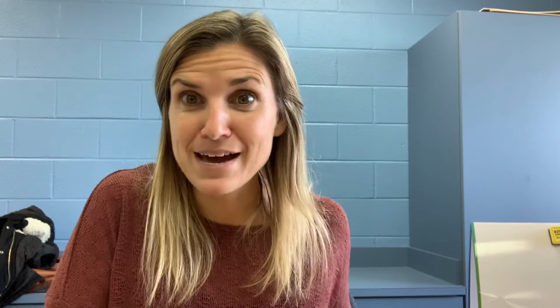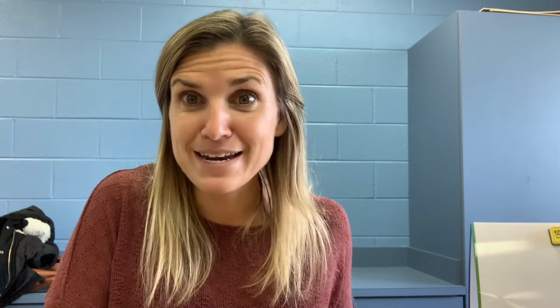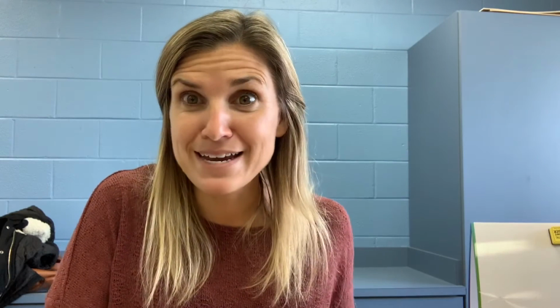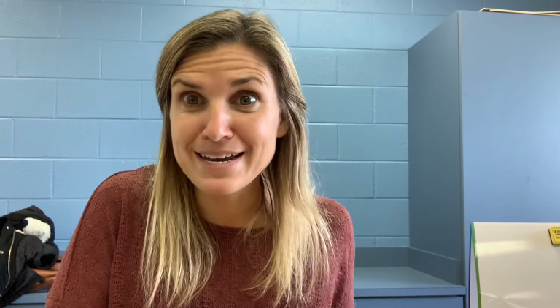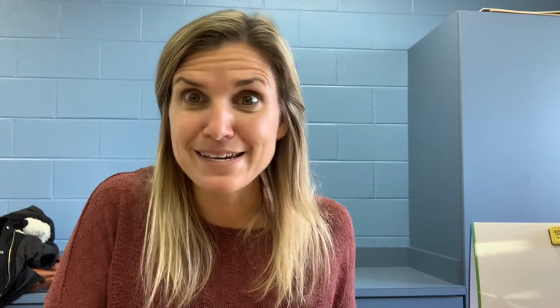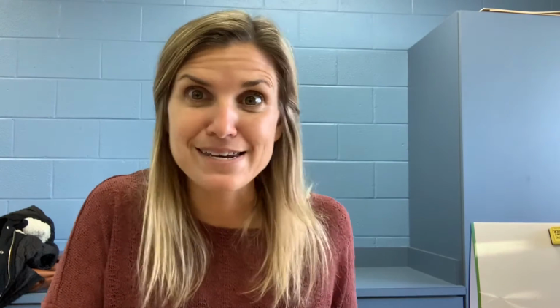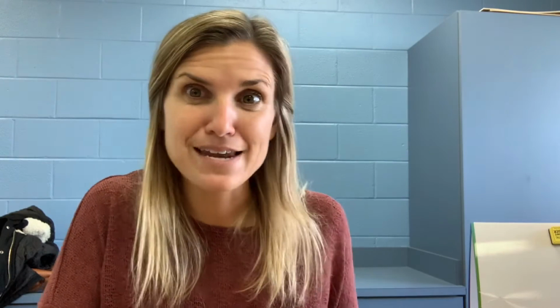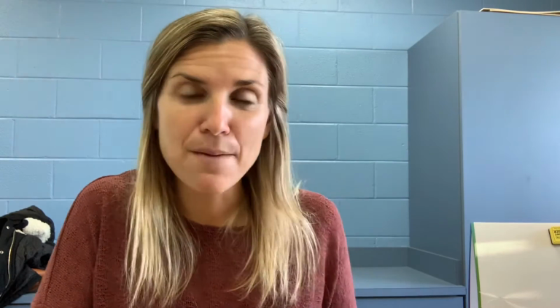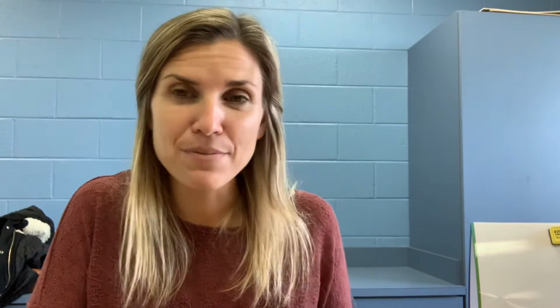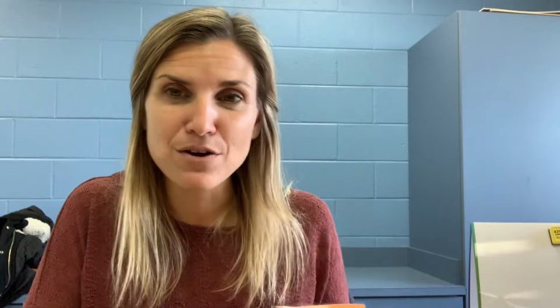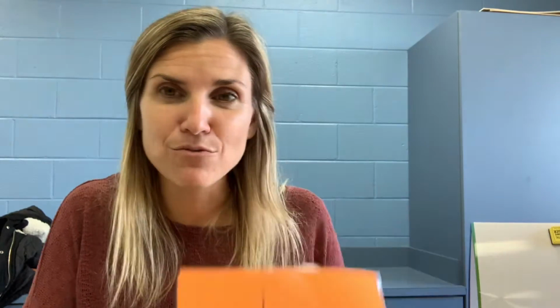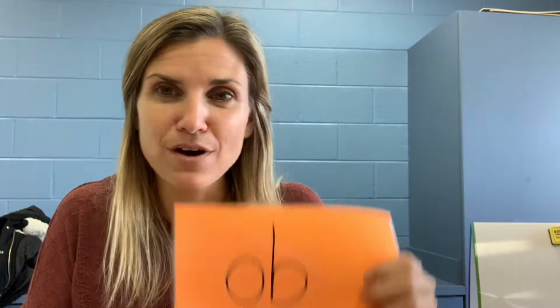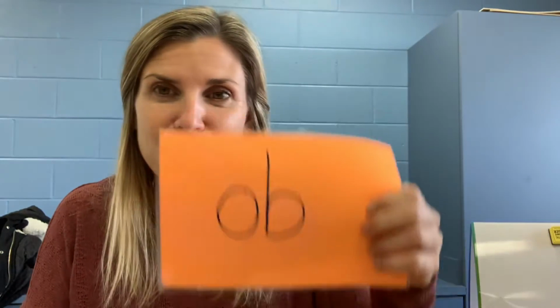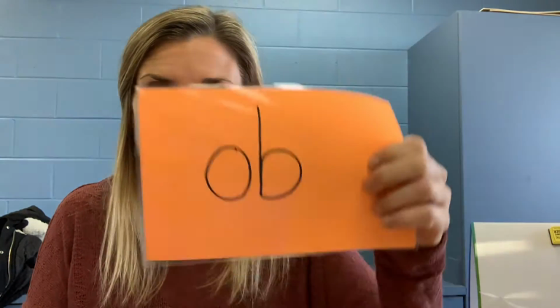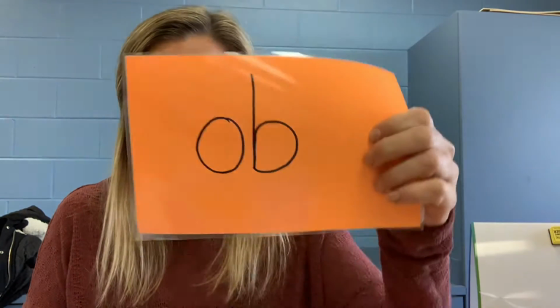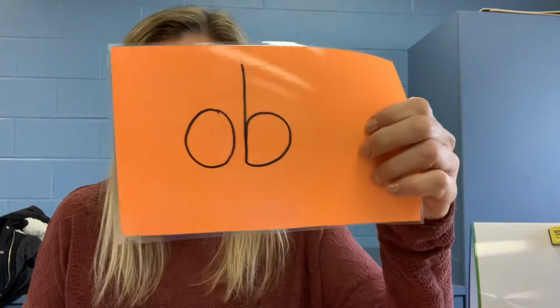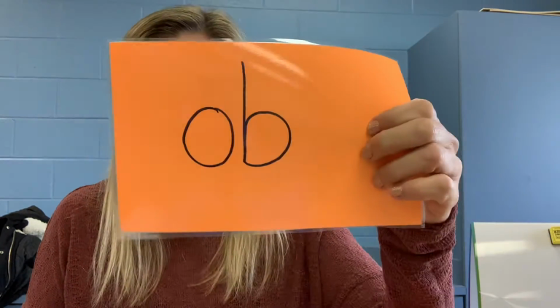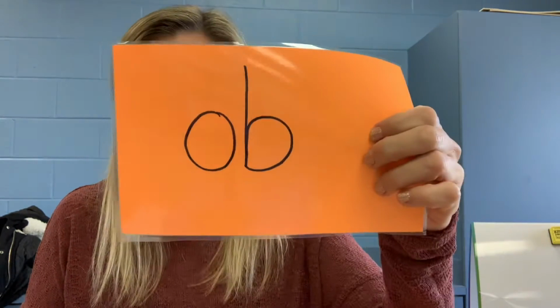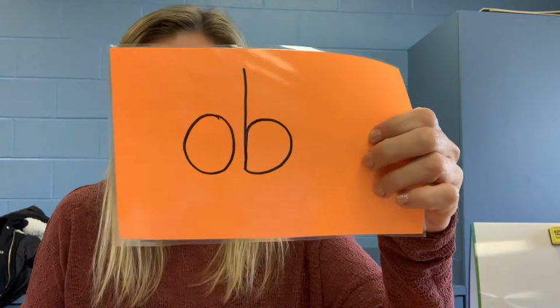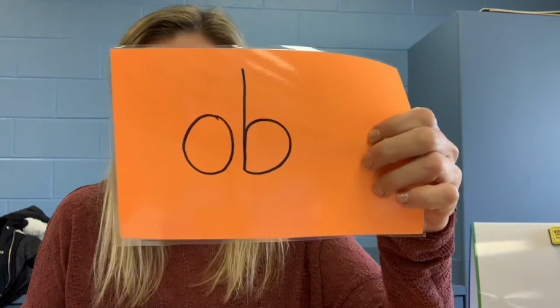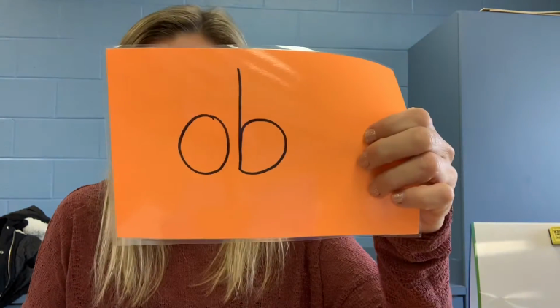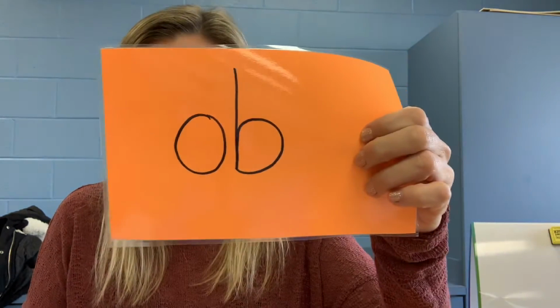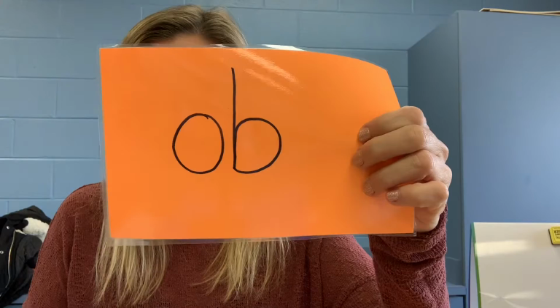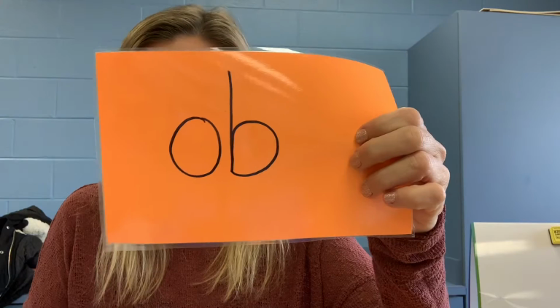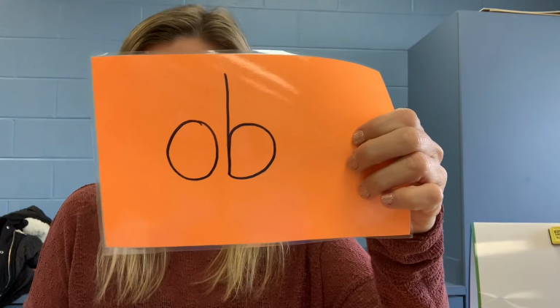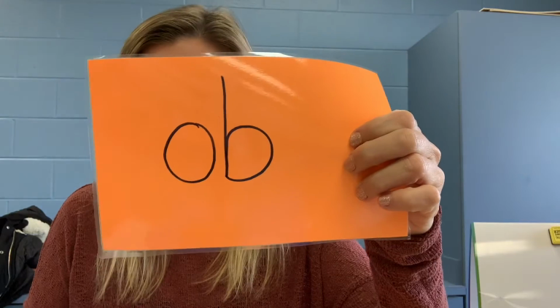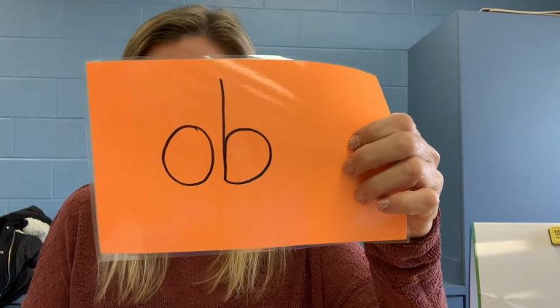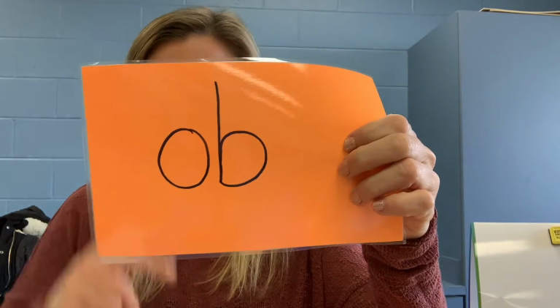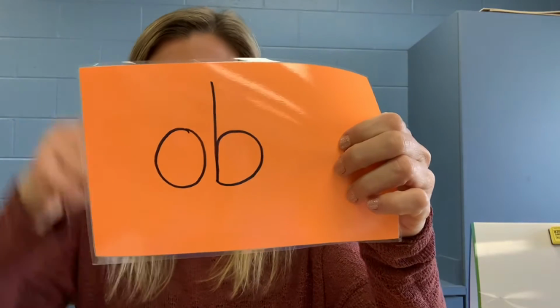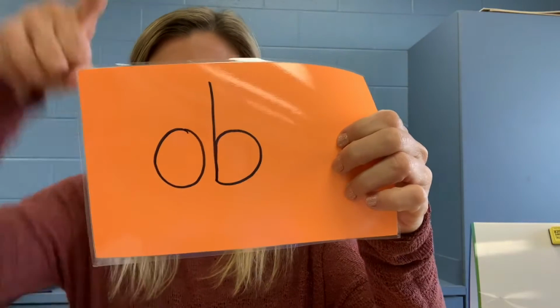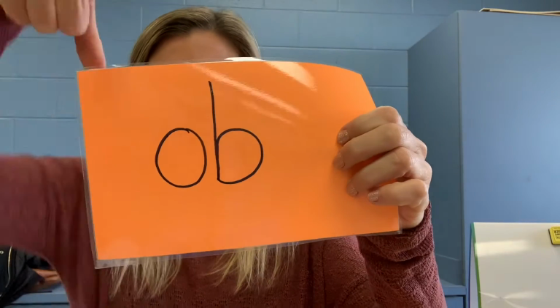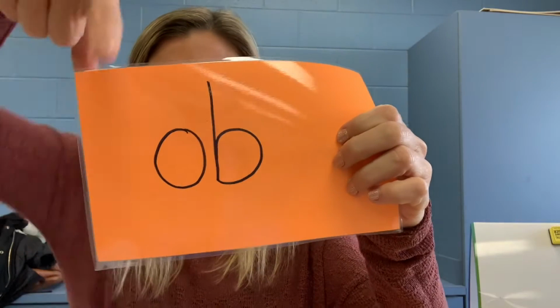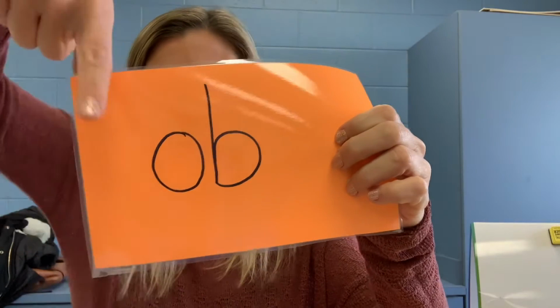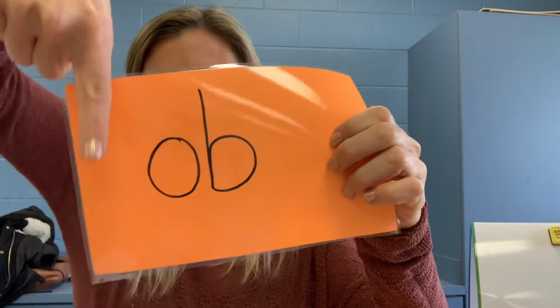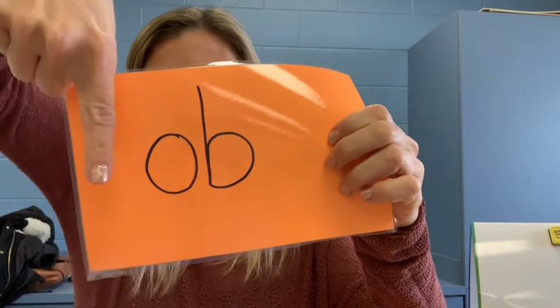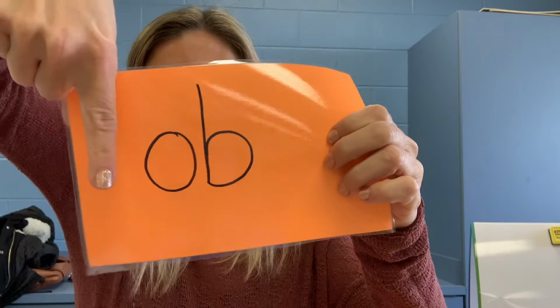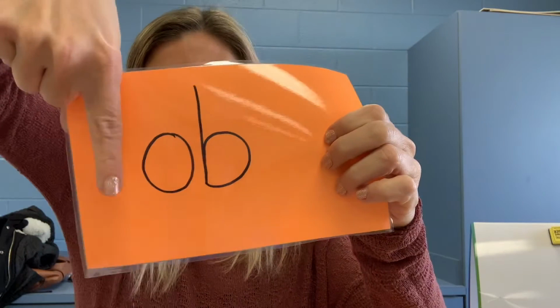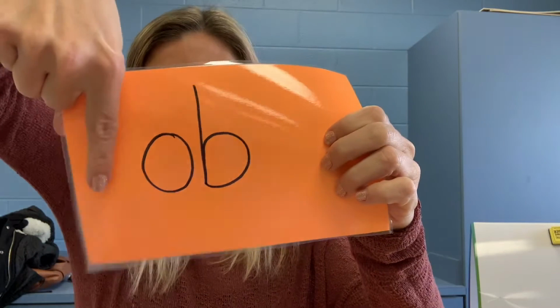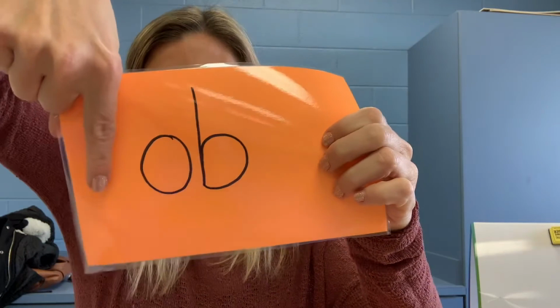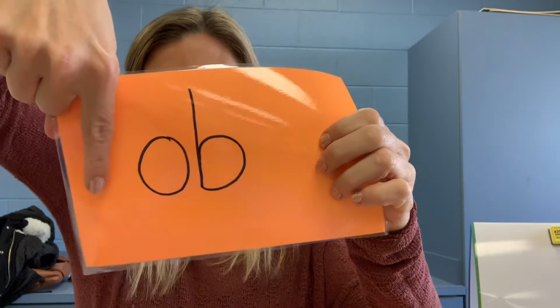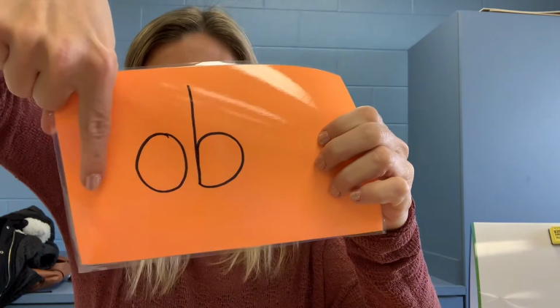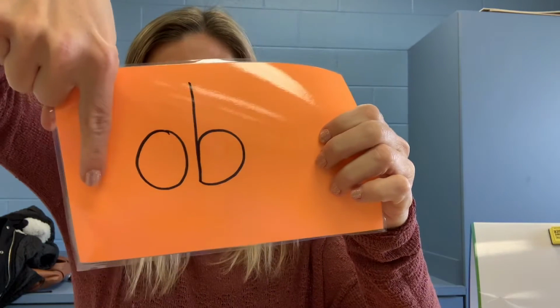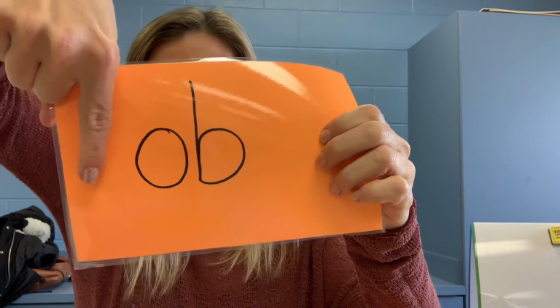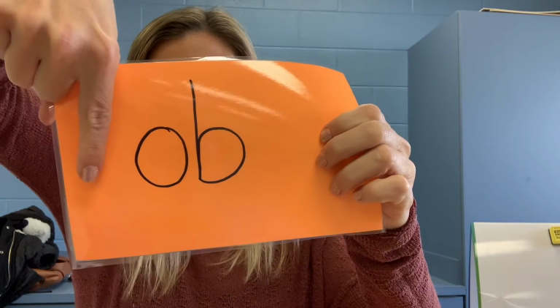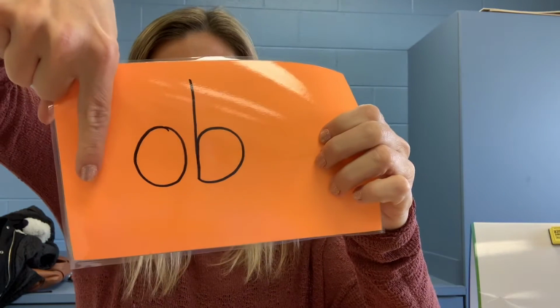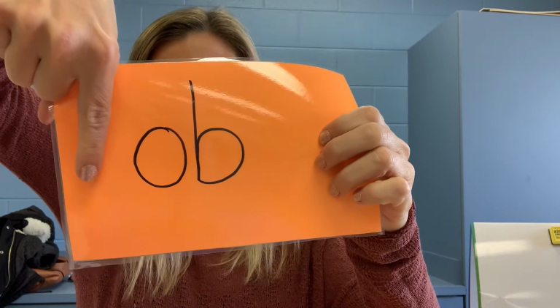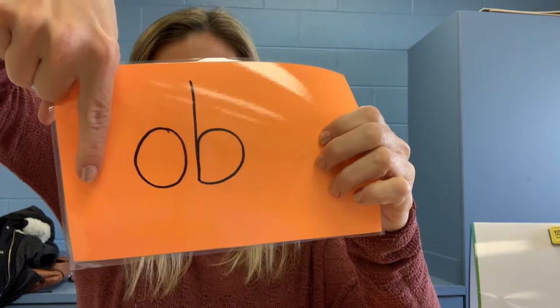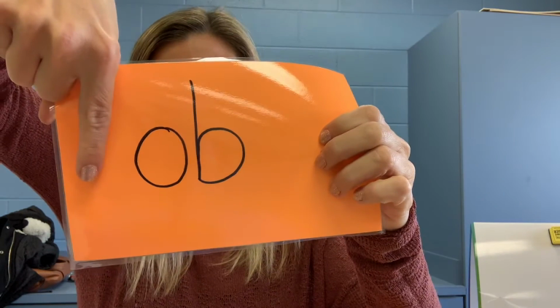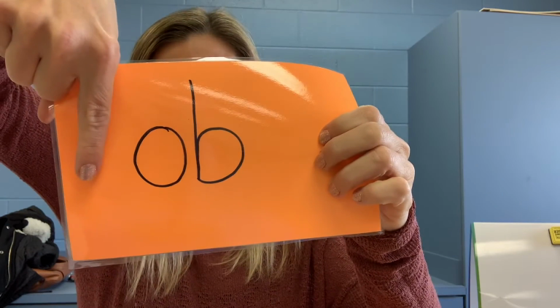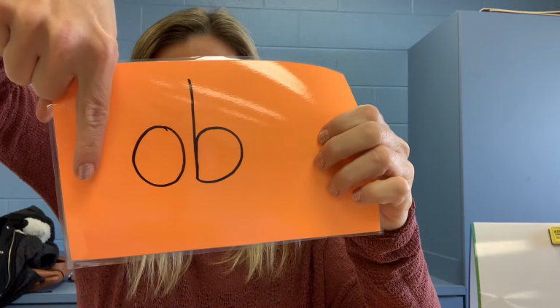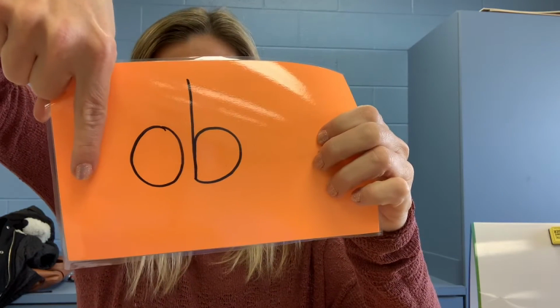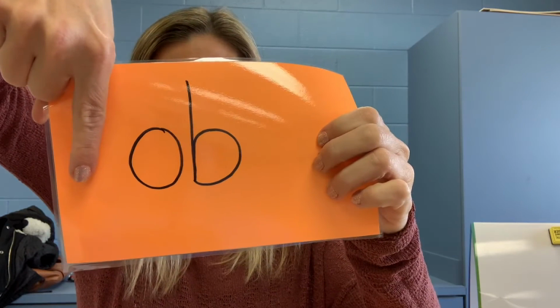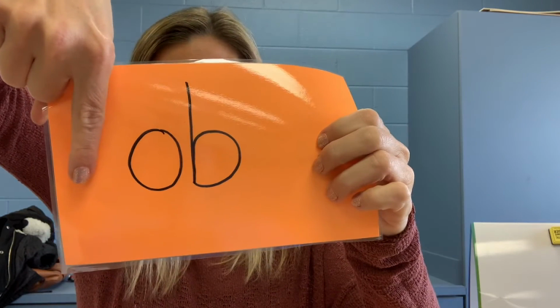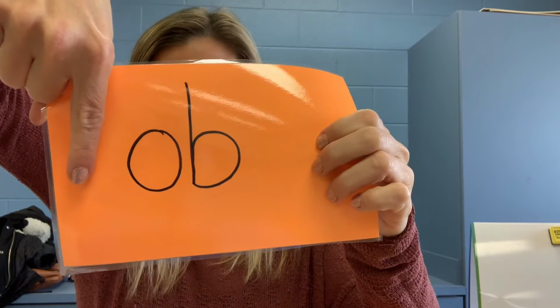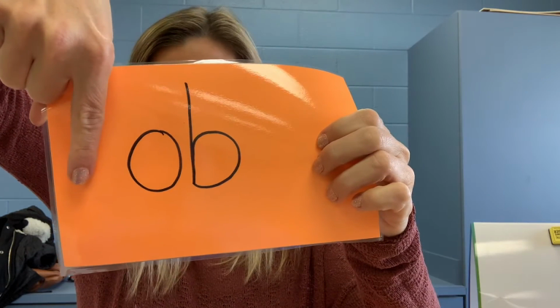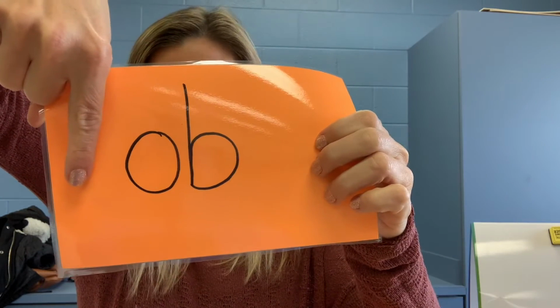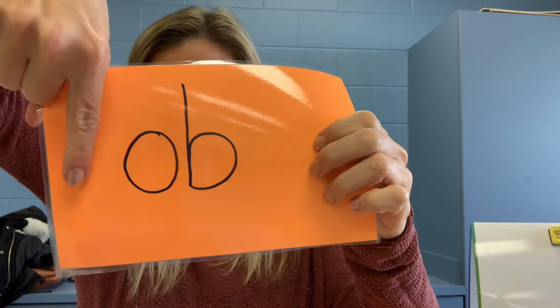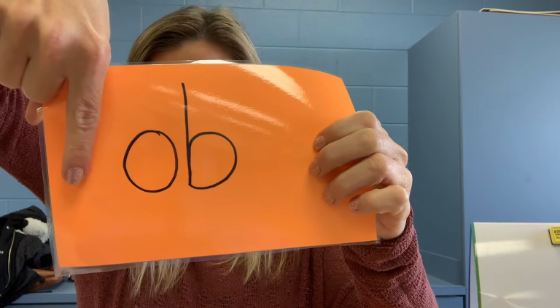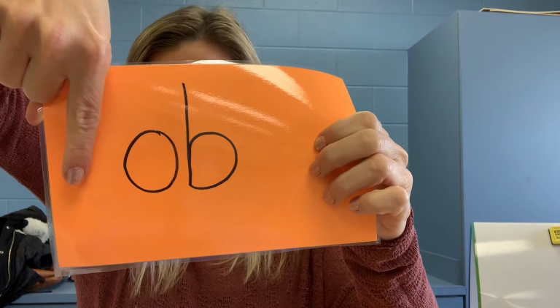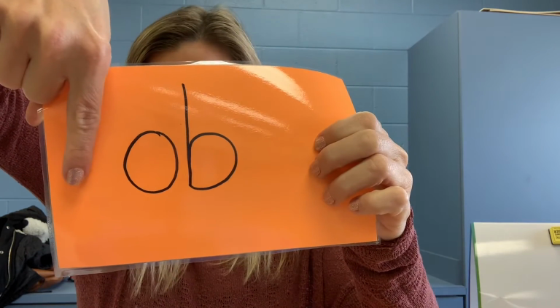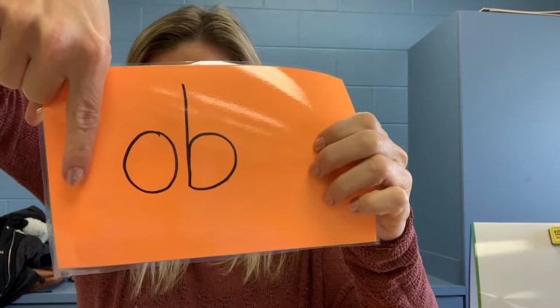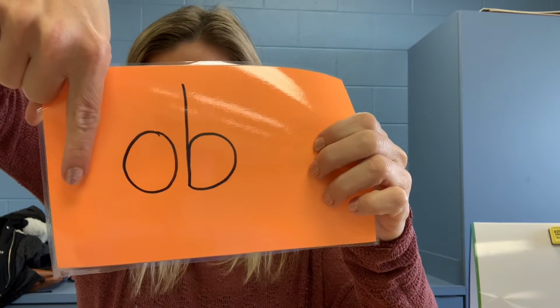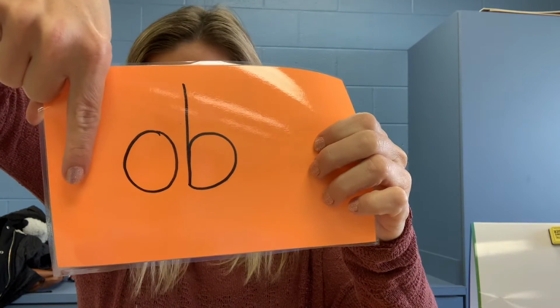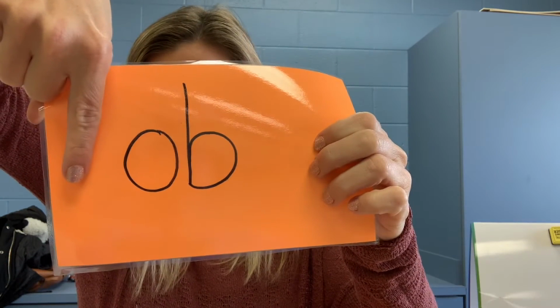Okay, ready? Number one, your word is job. J-a-b. Pause and write.